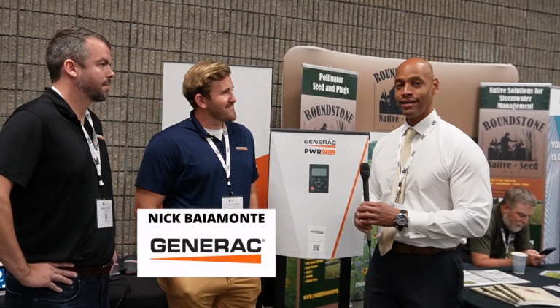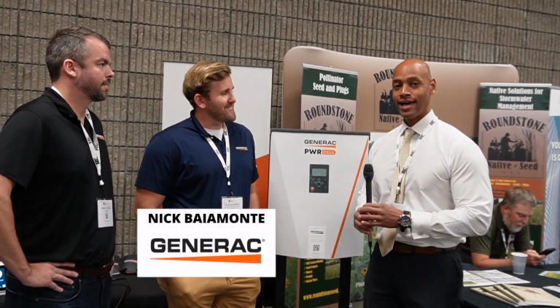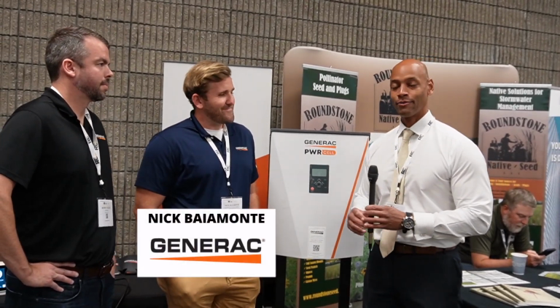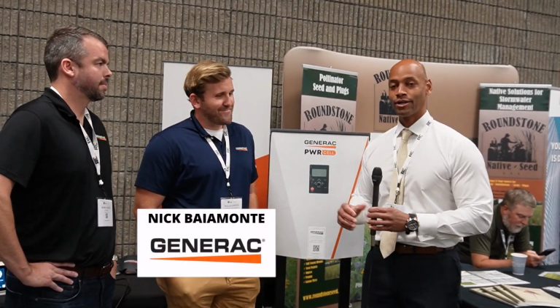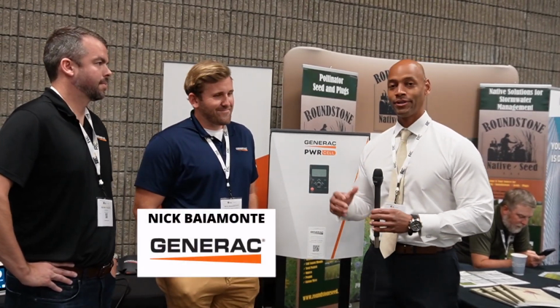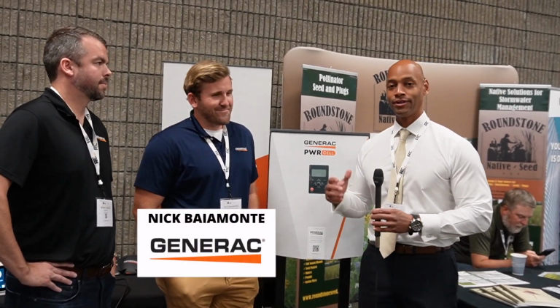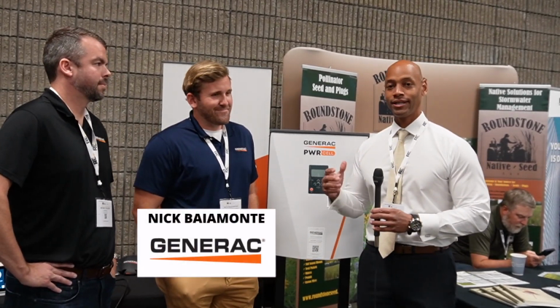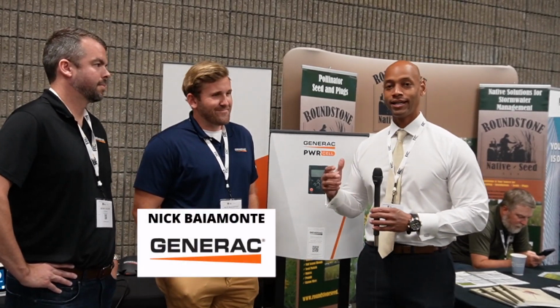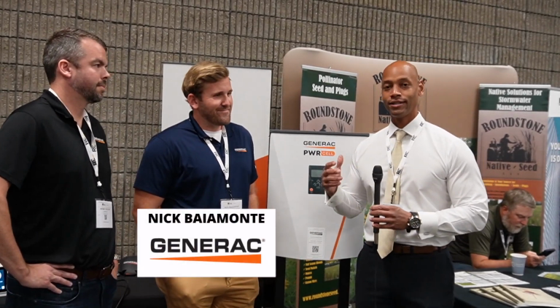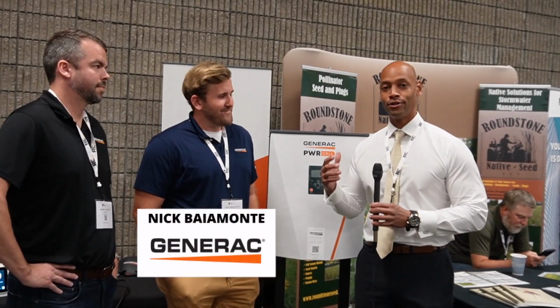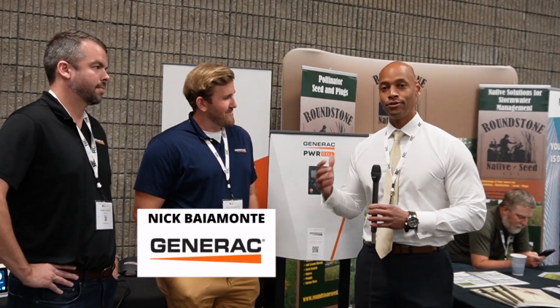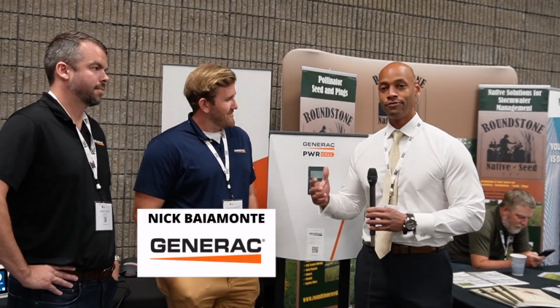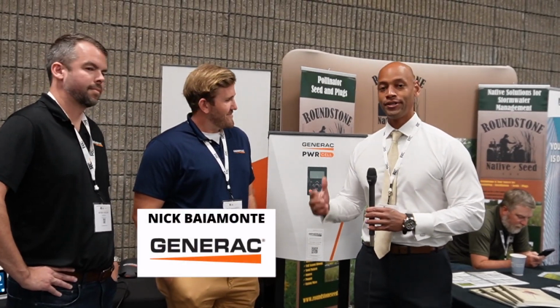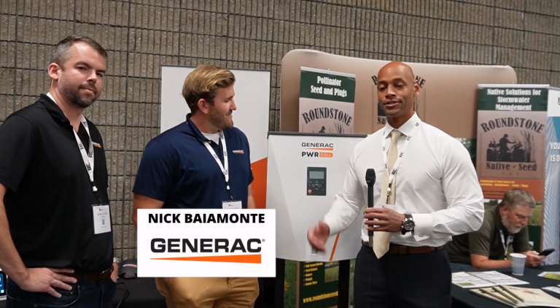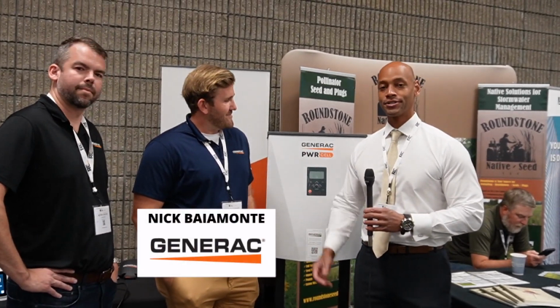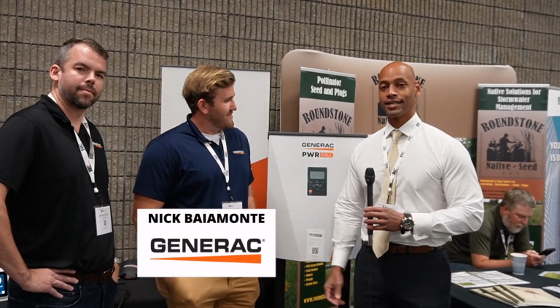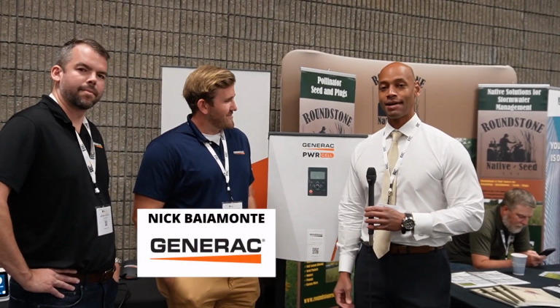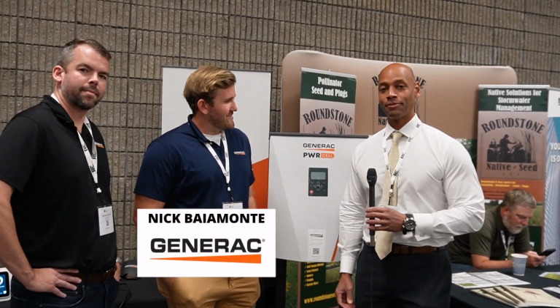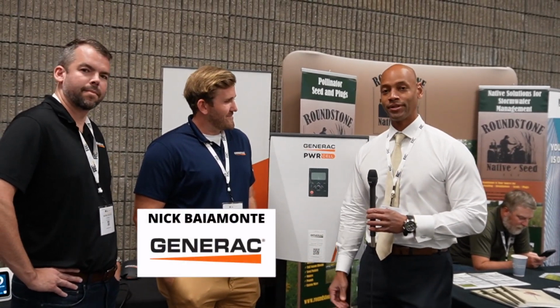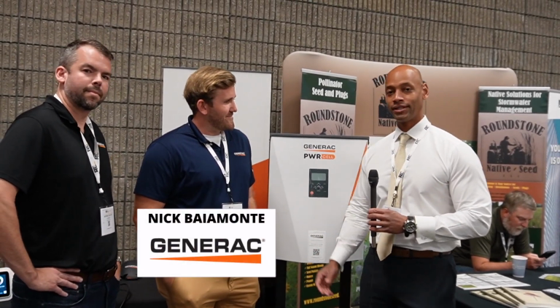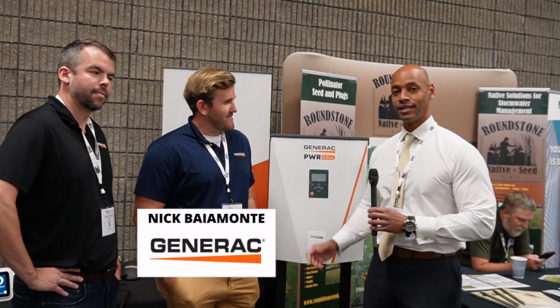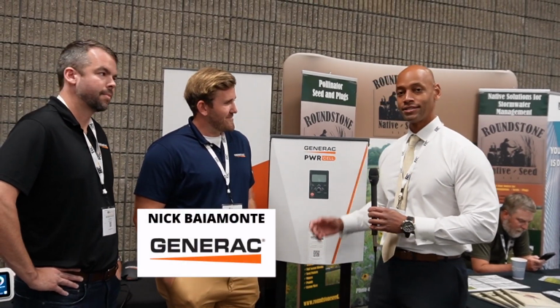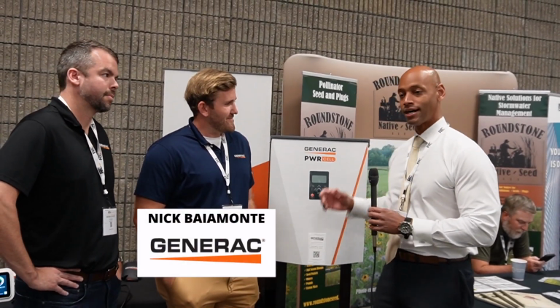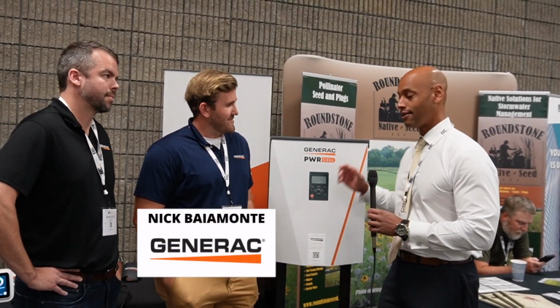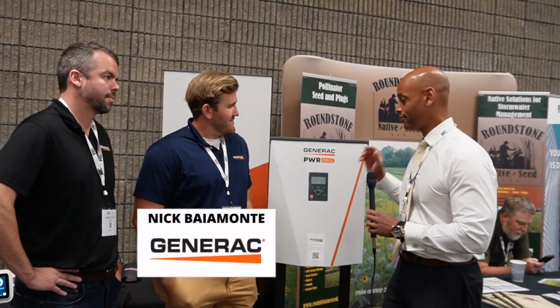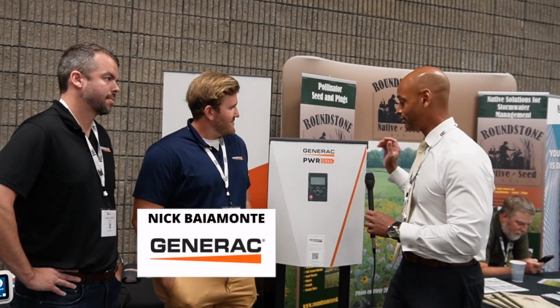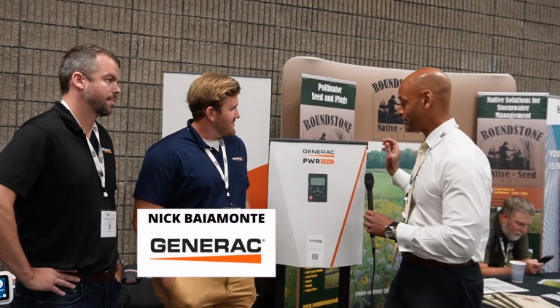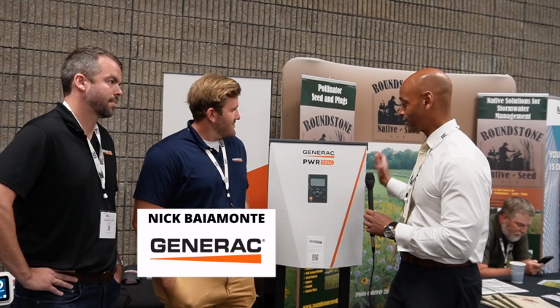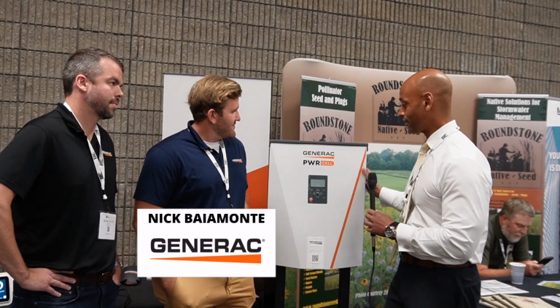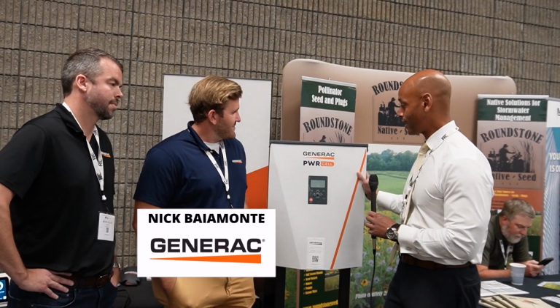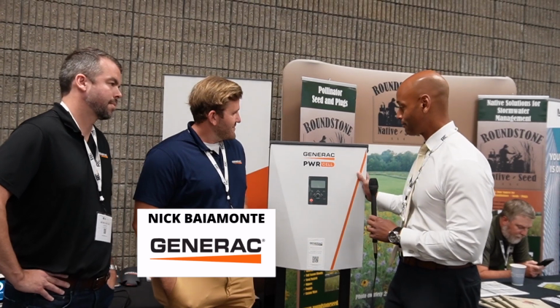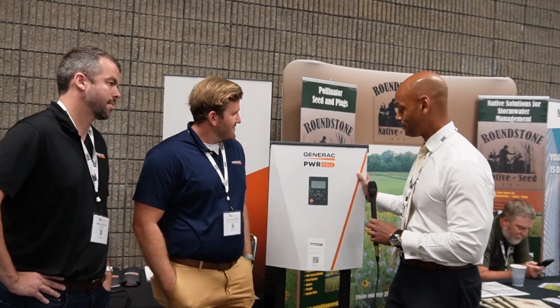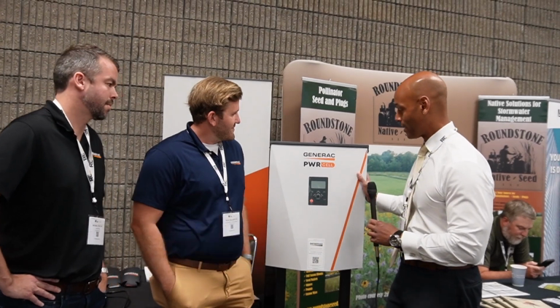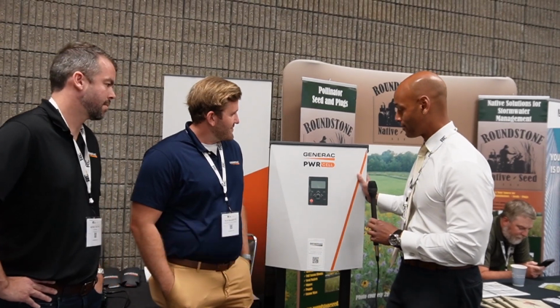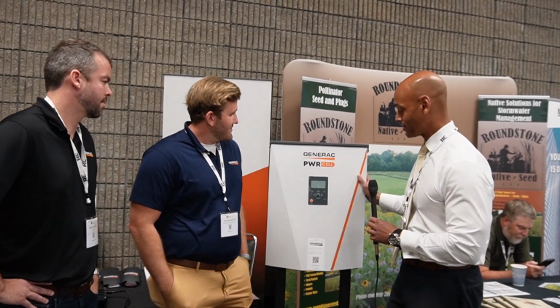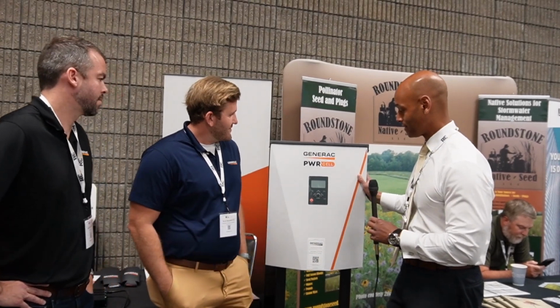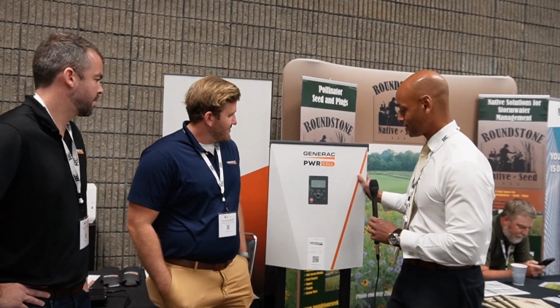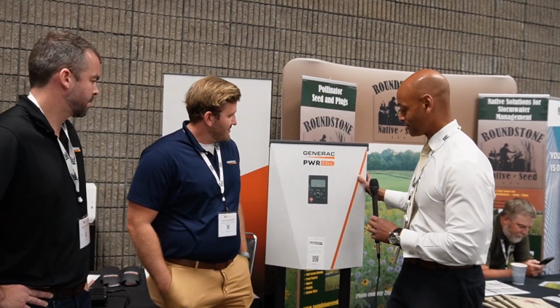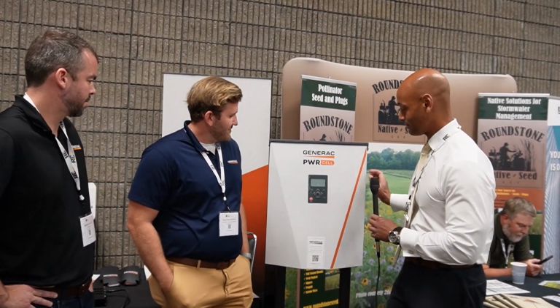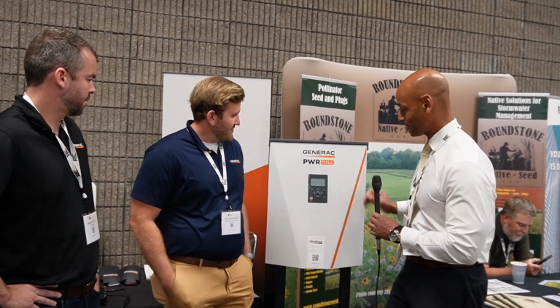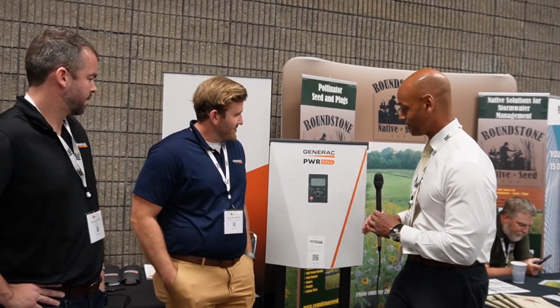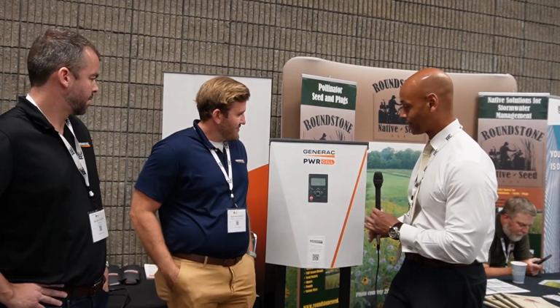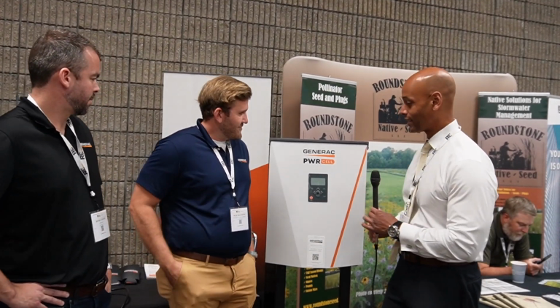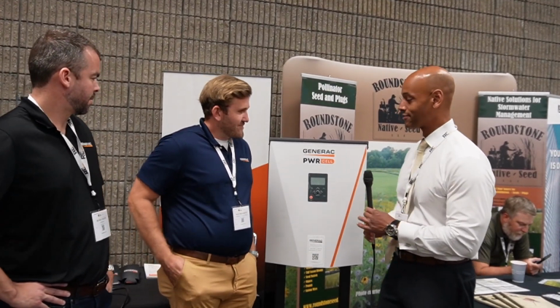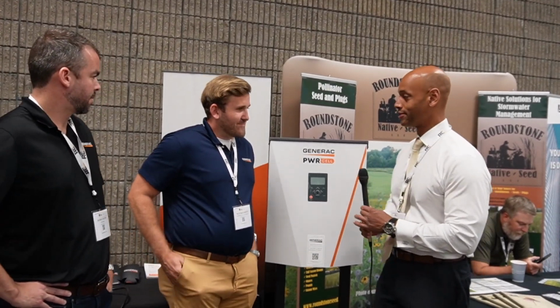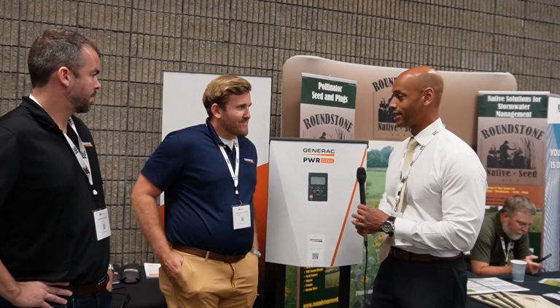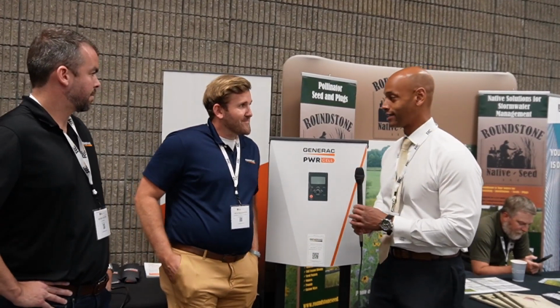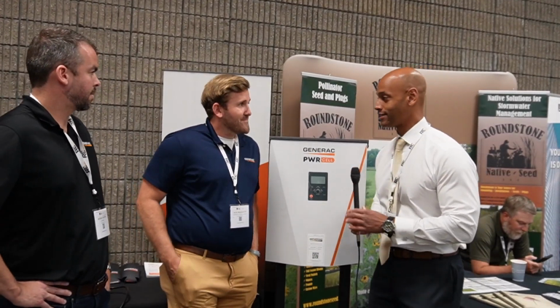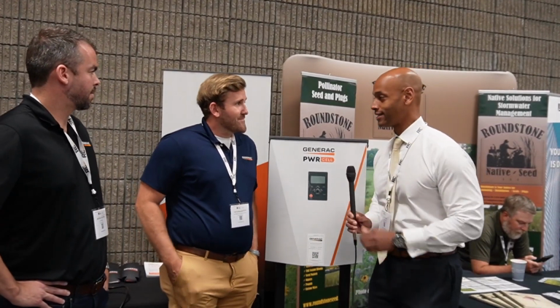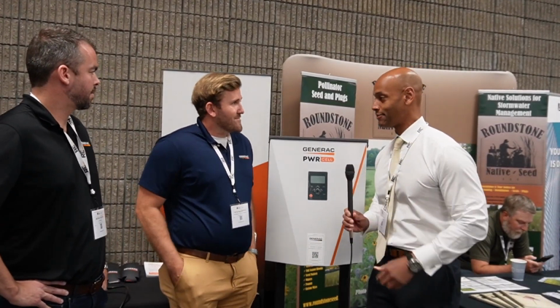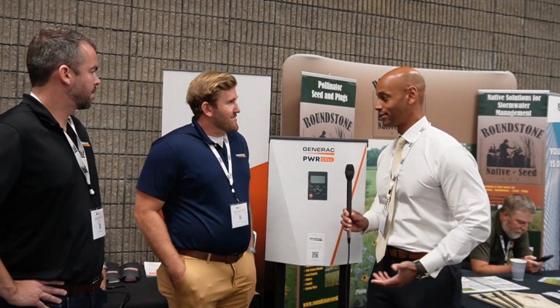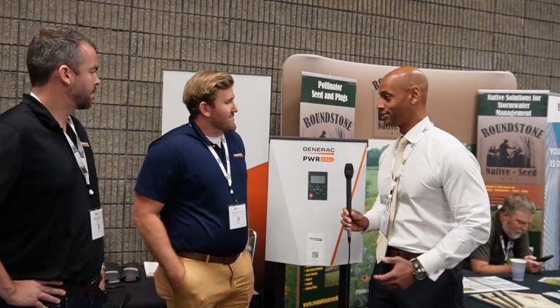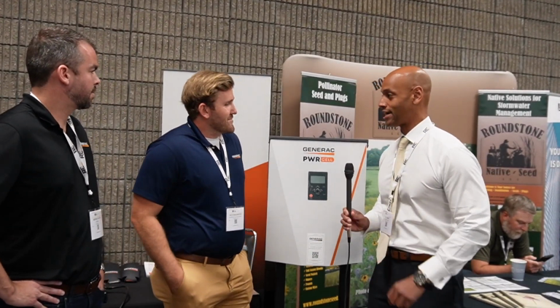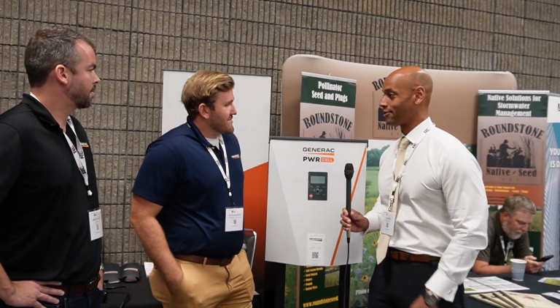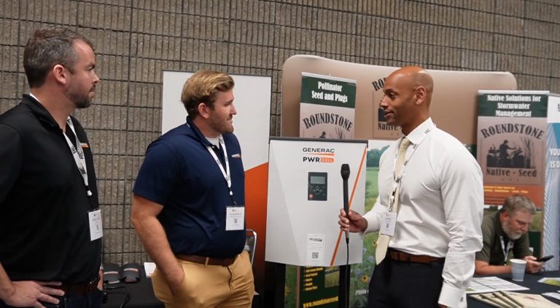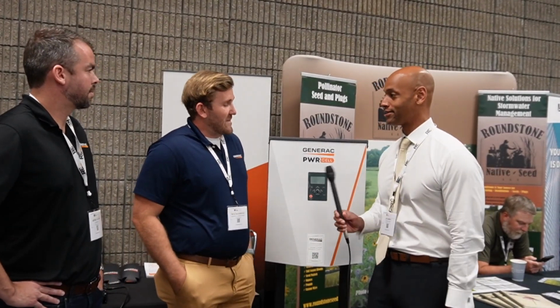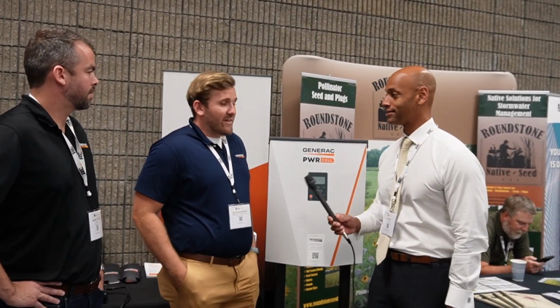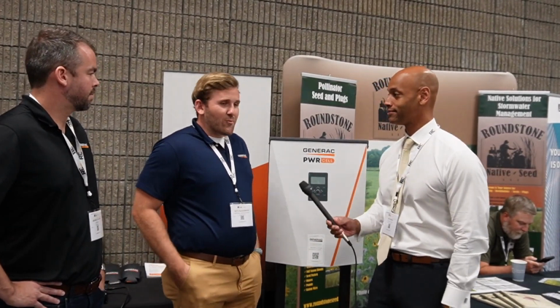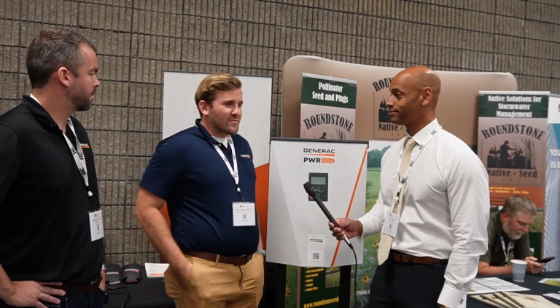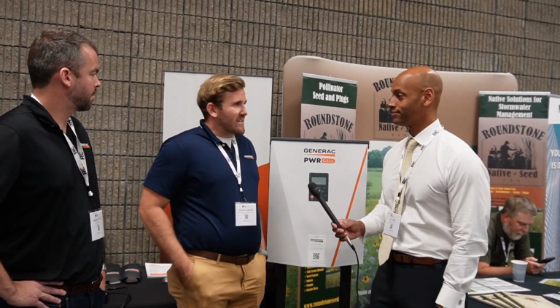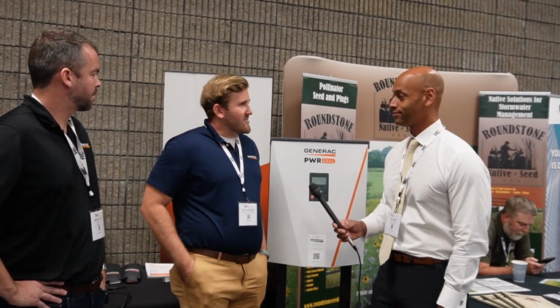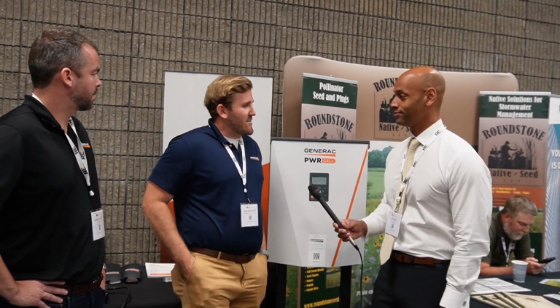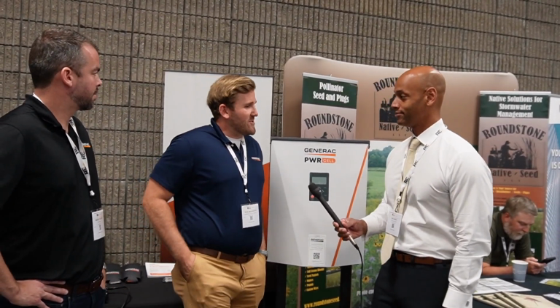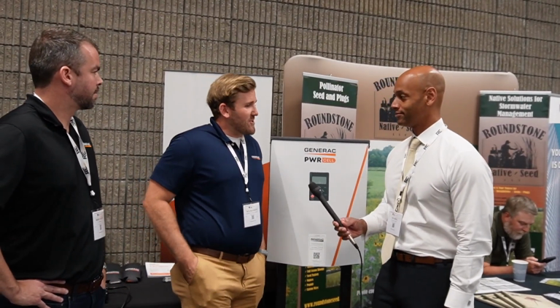We're going to be looking at new features and capabilities of the Generac PowerCell system. Thanks for taking some time to chat with us. Yeah, of course. Thanks for having me, Joe.